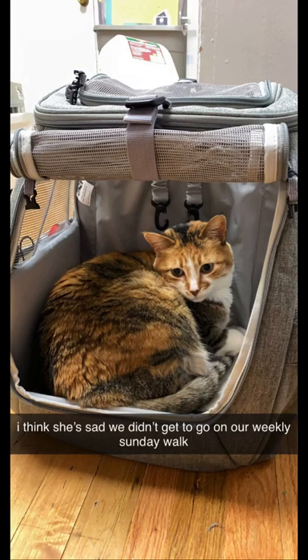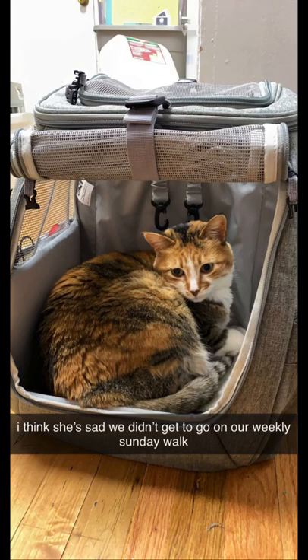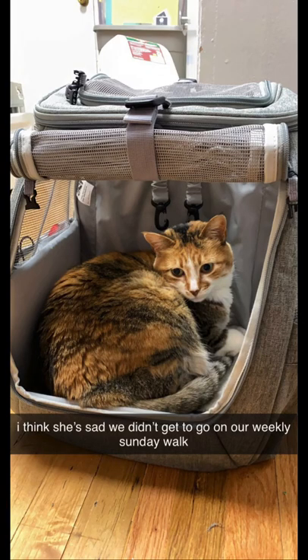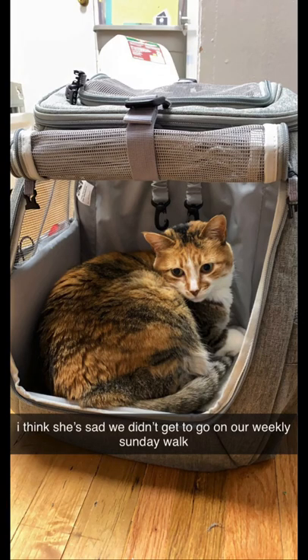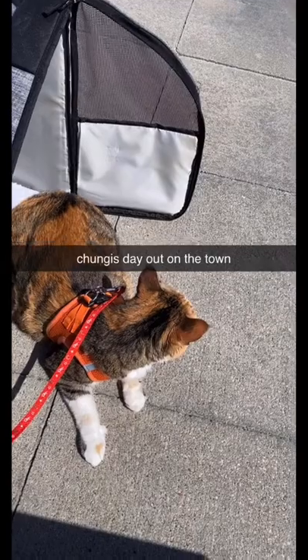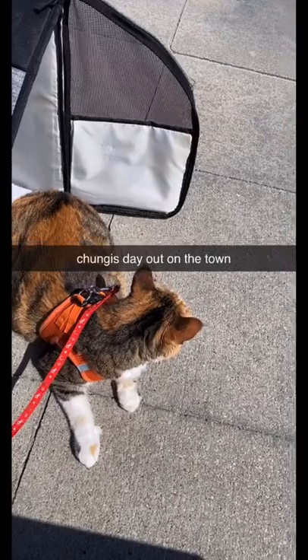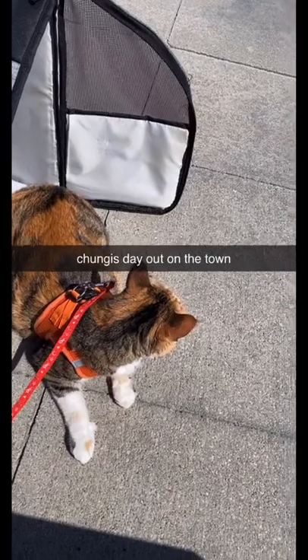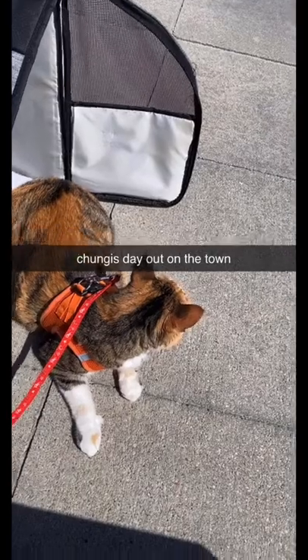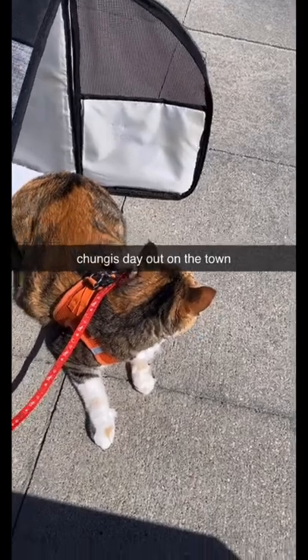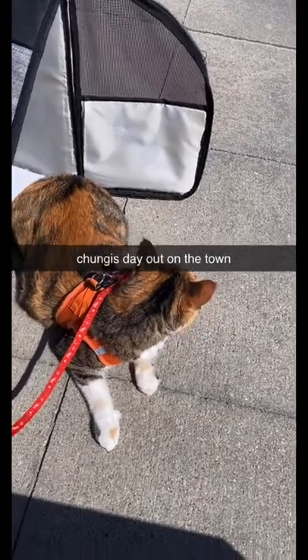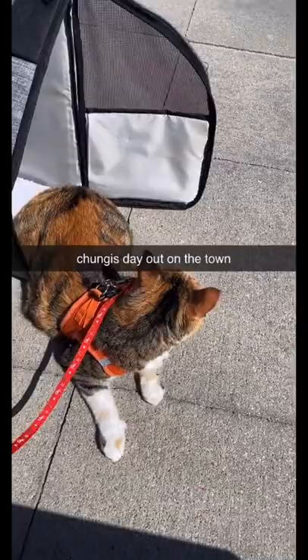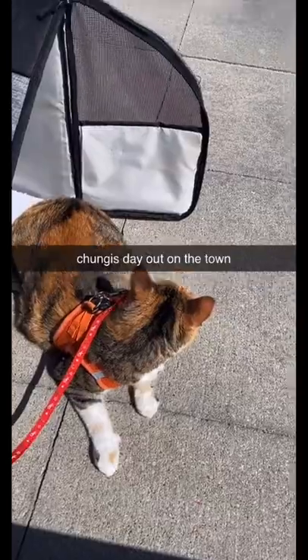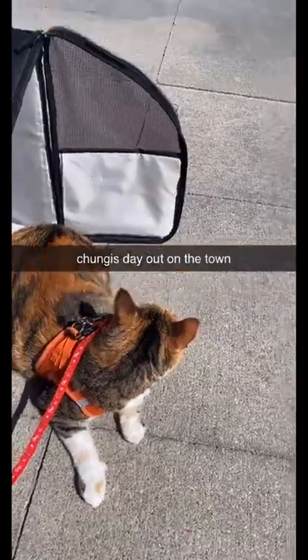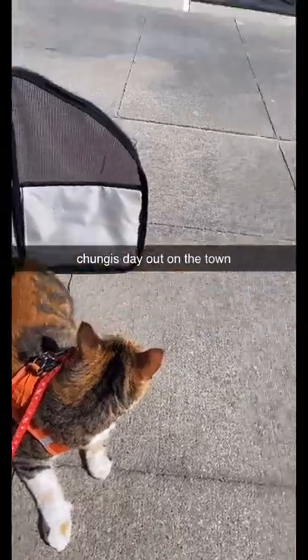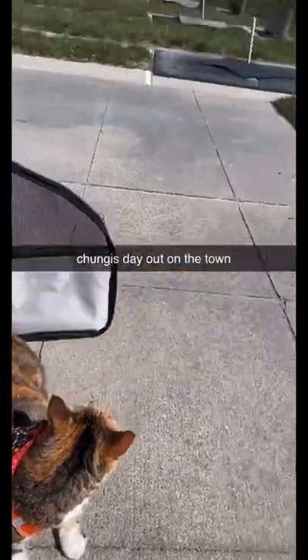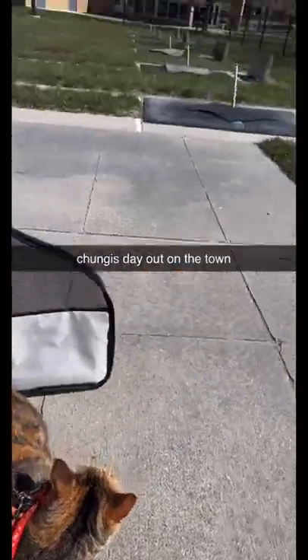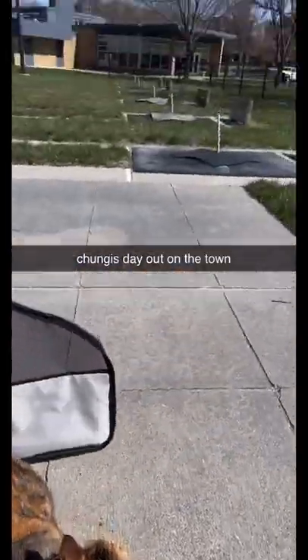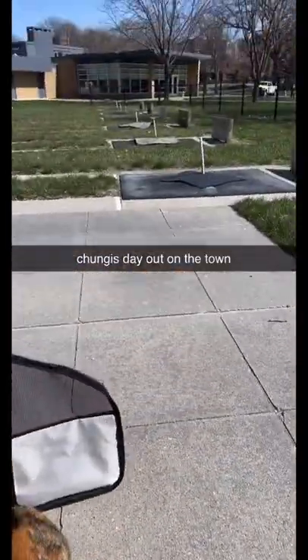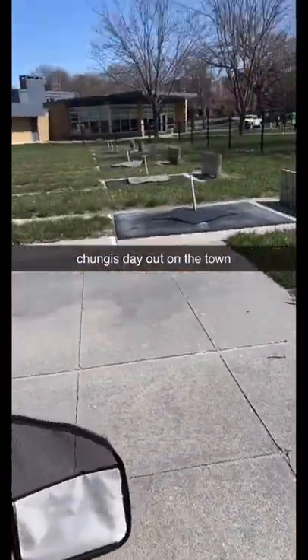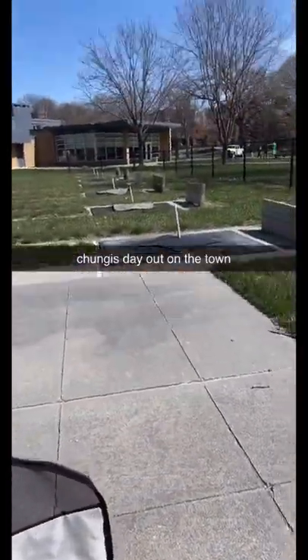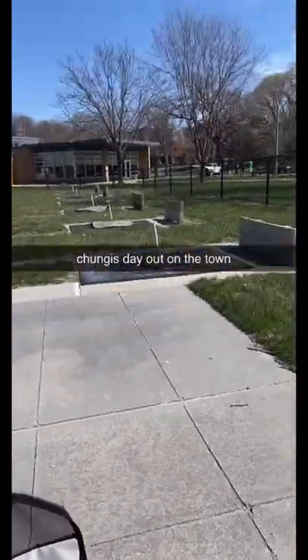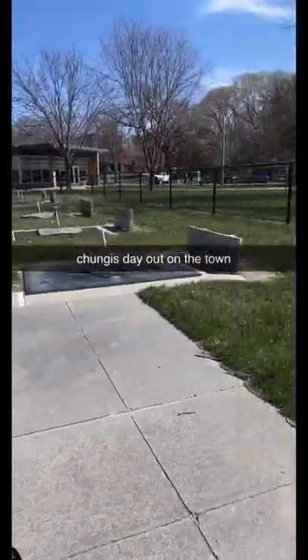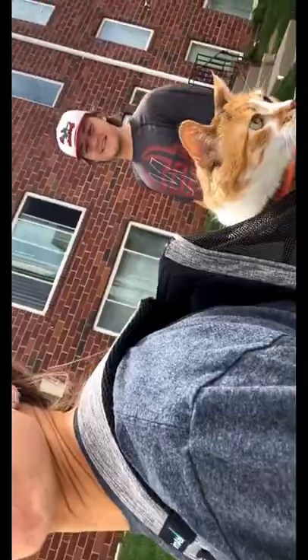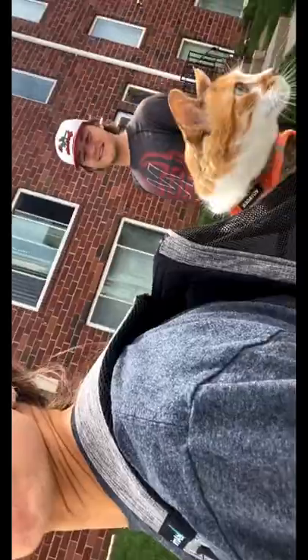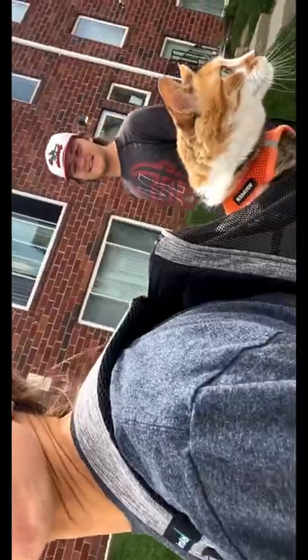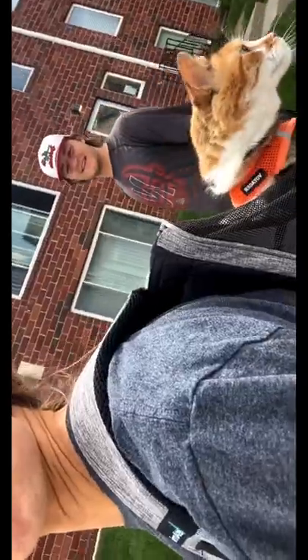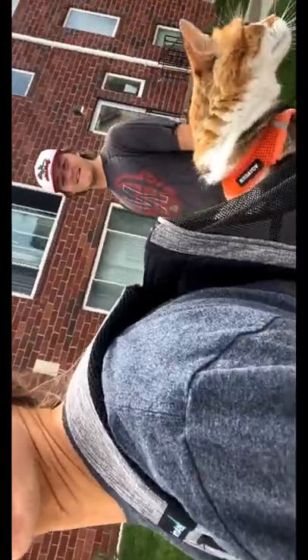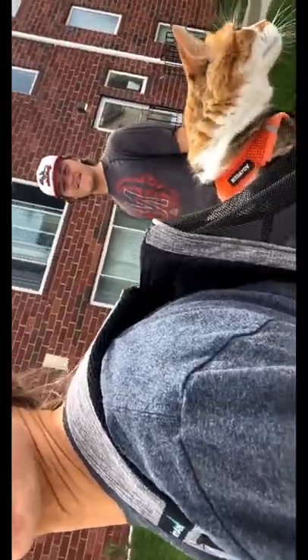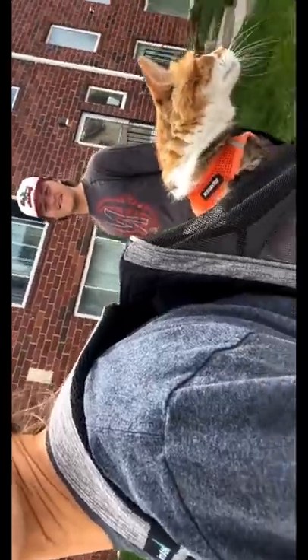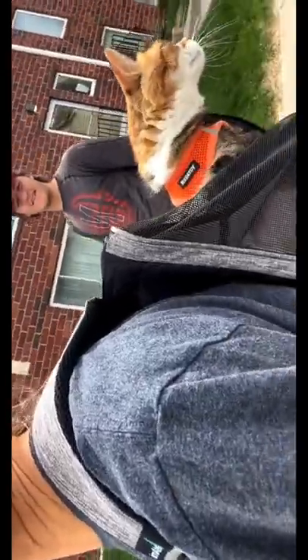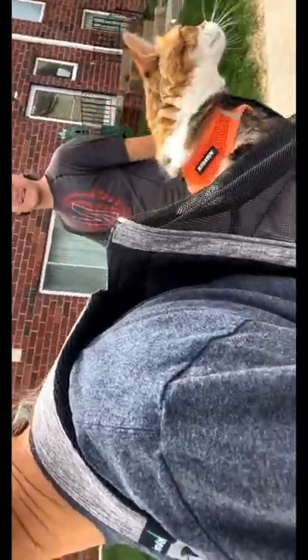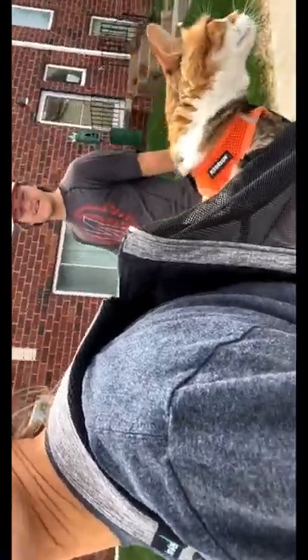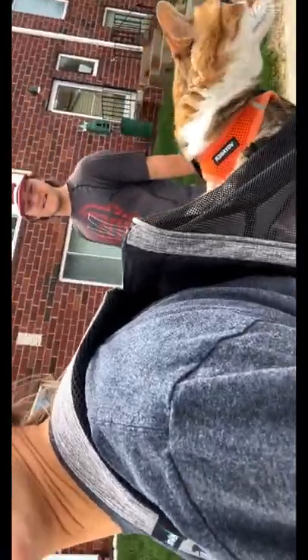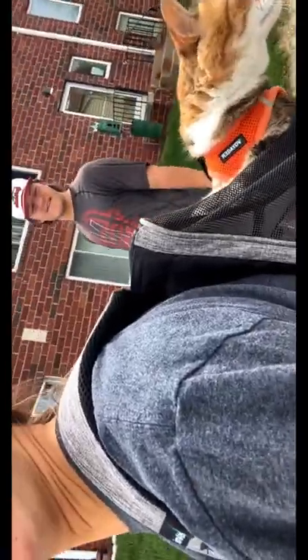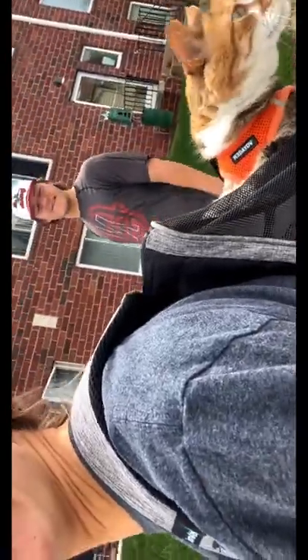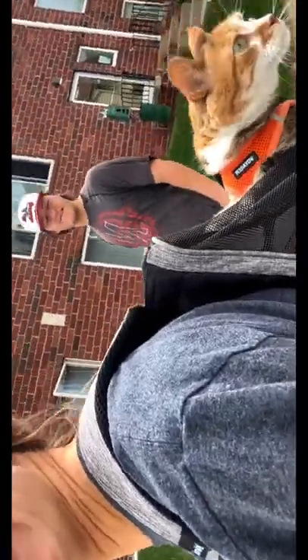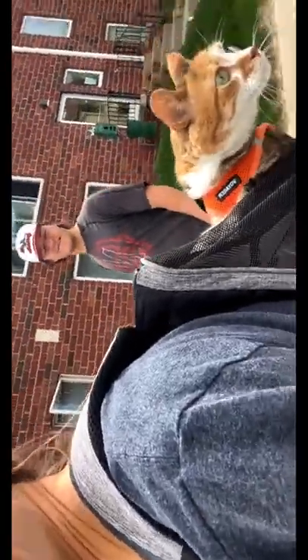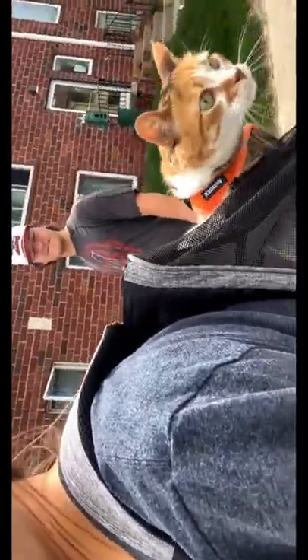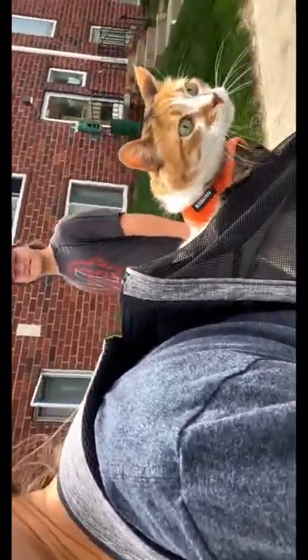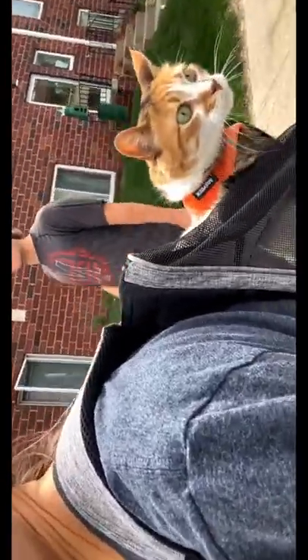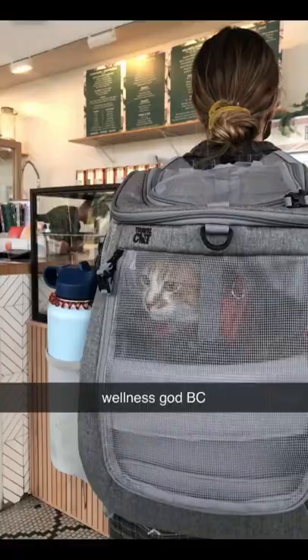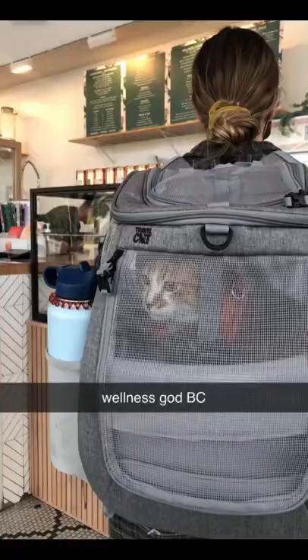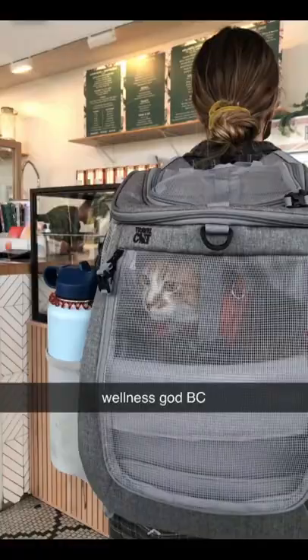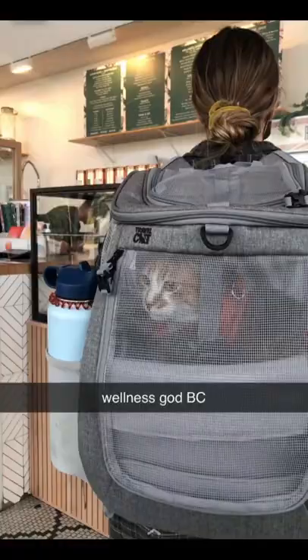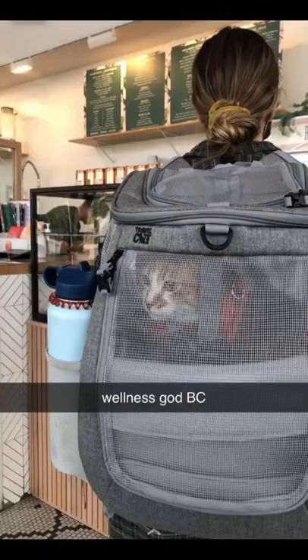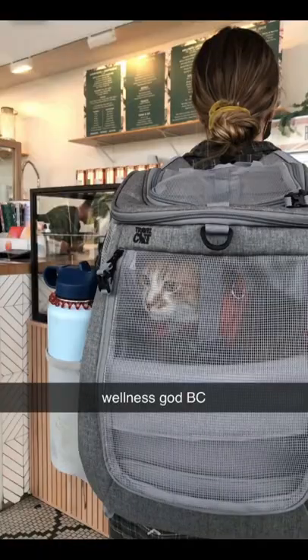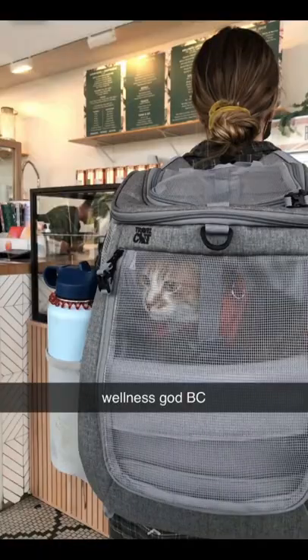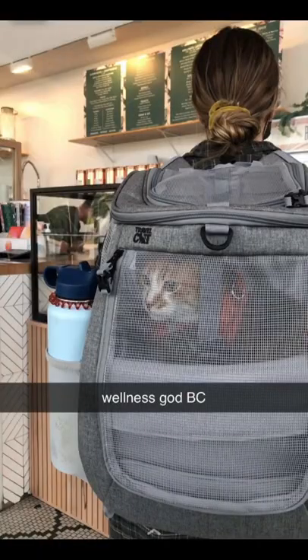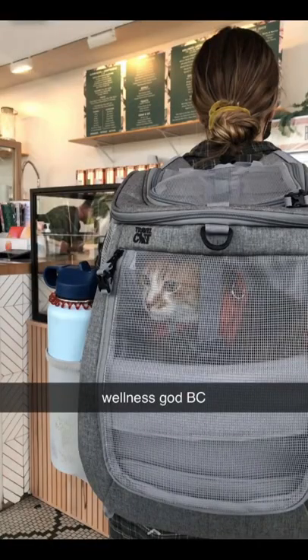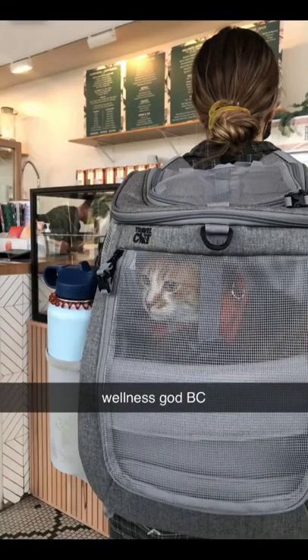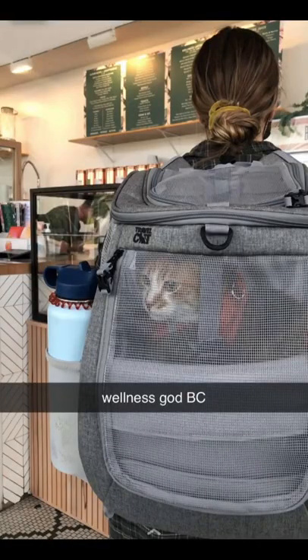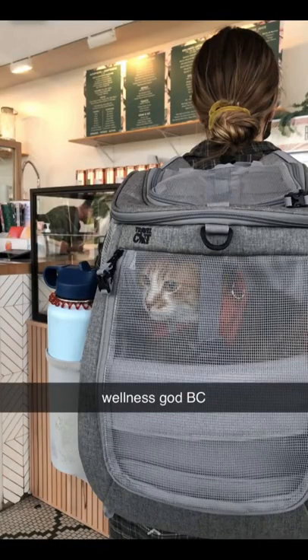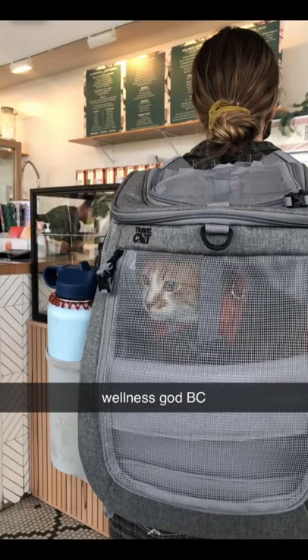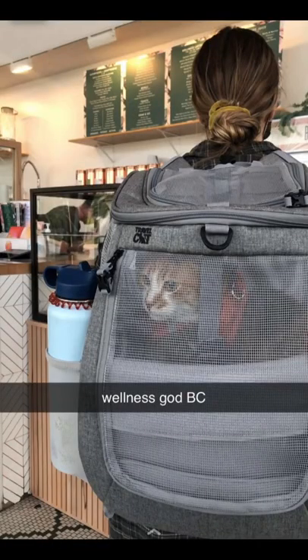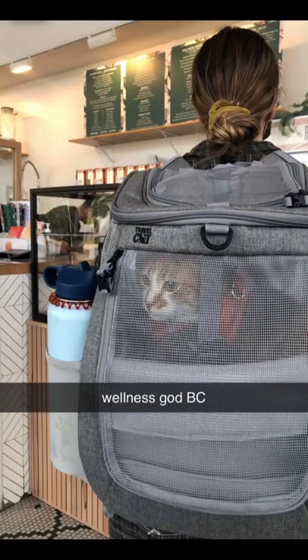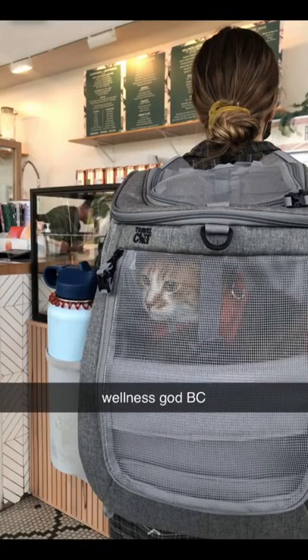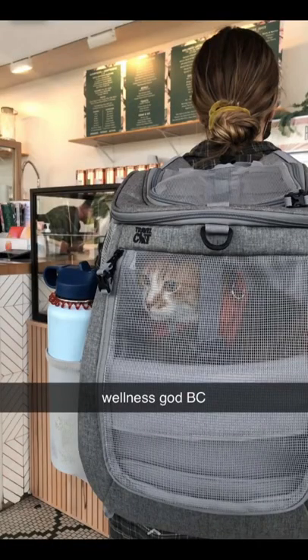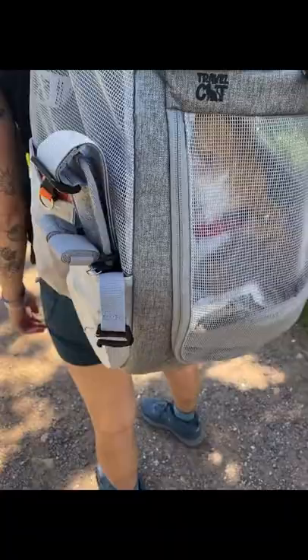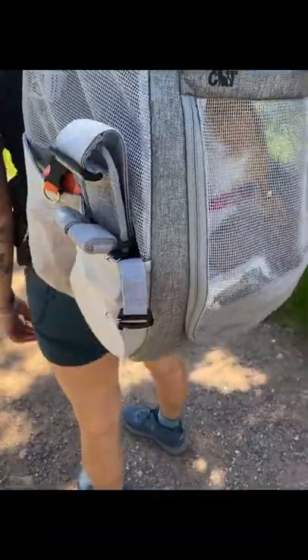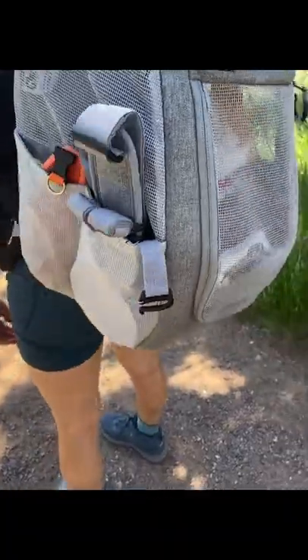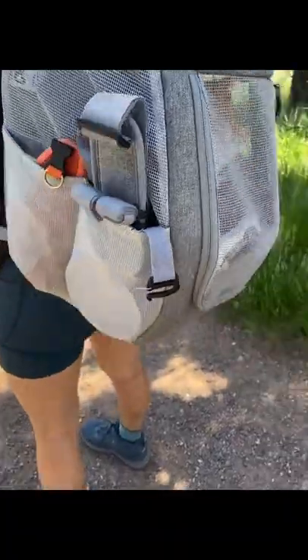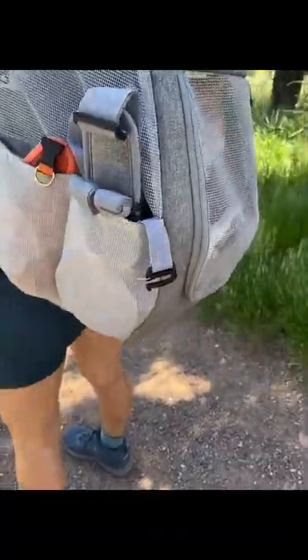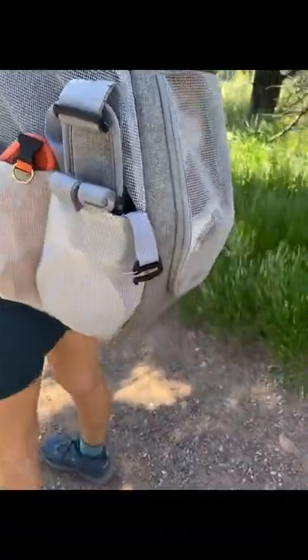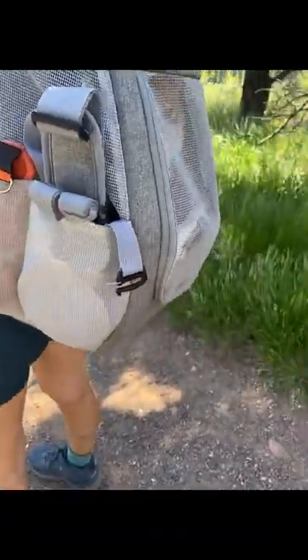Now that she was familiar with it, we started by going on short walks around our neighborhood or to small shops and letting her out for stretch breaks.